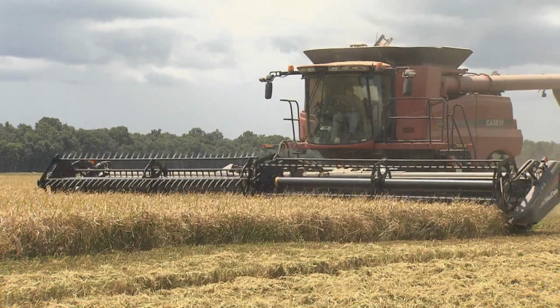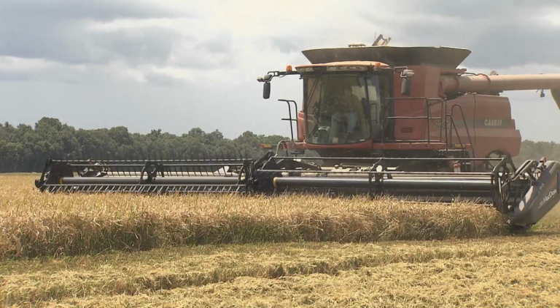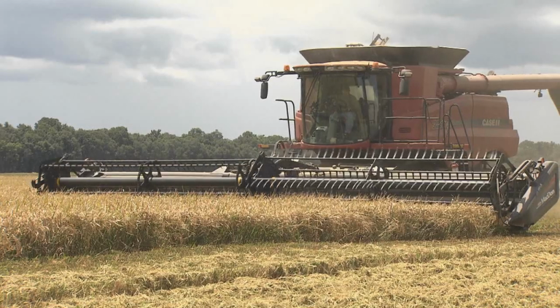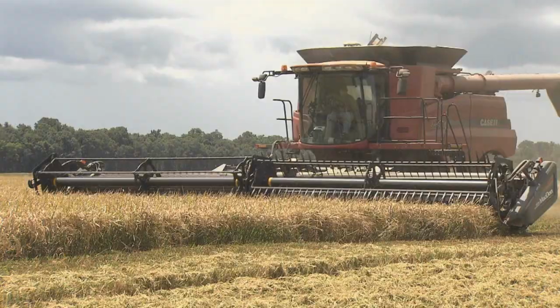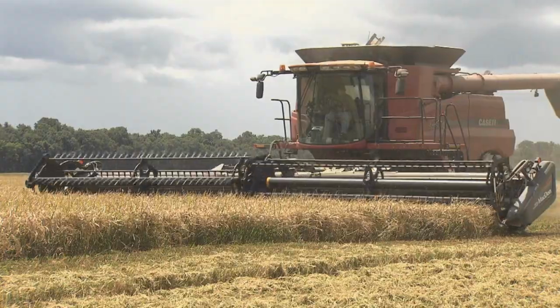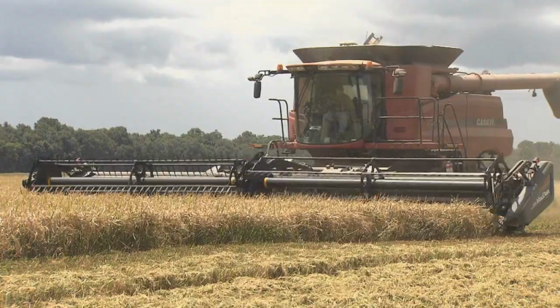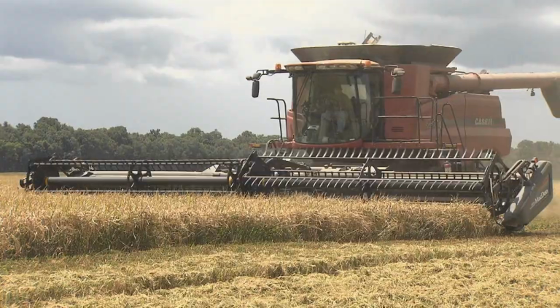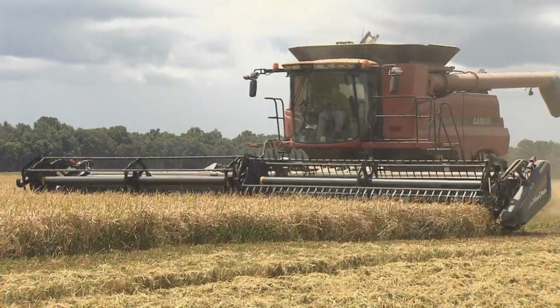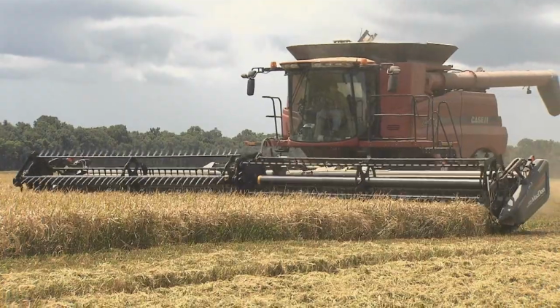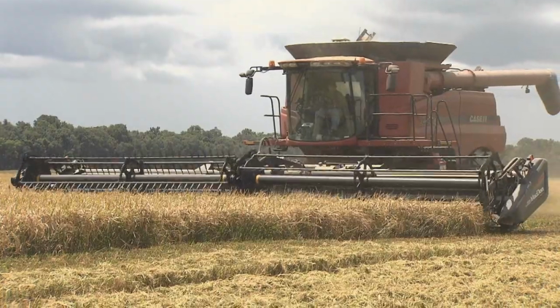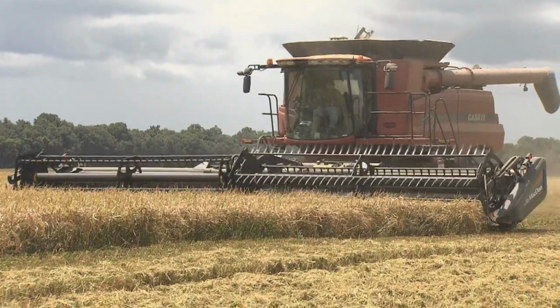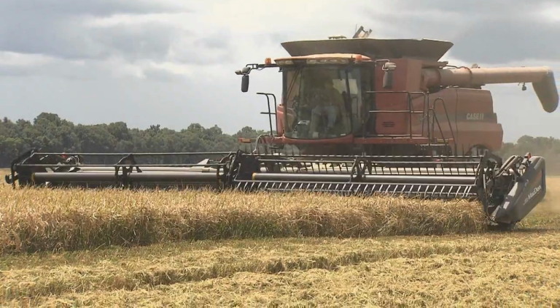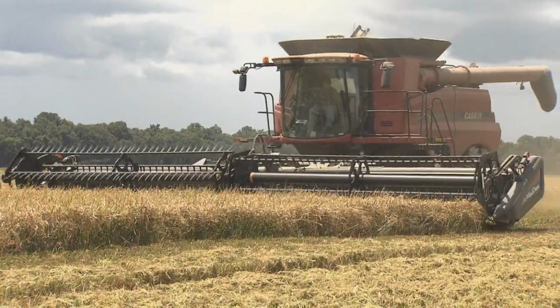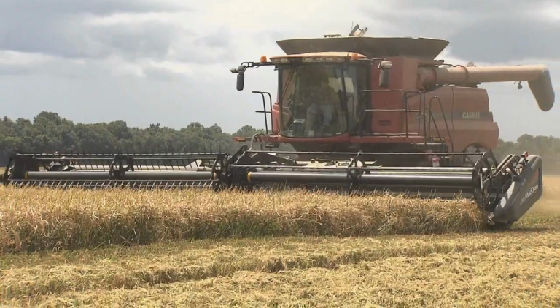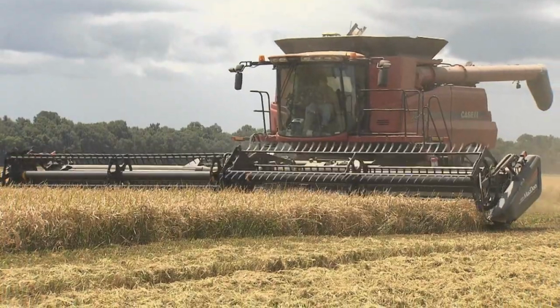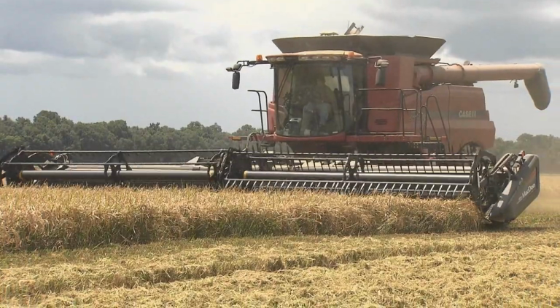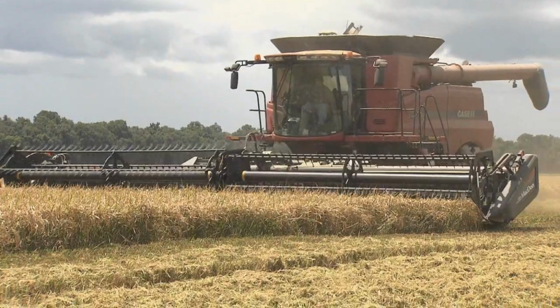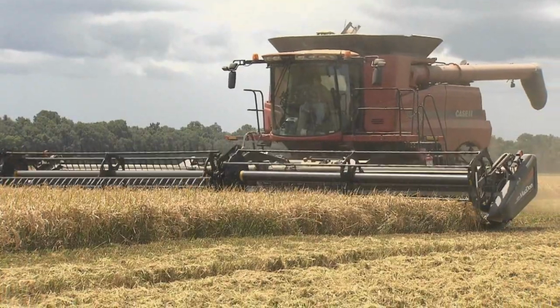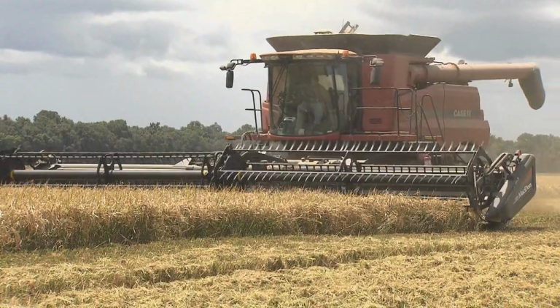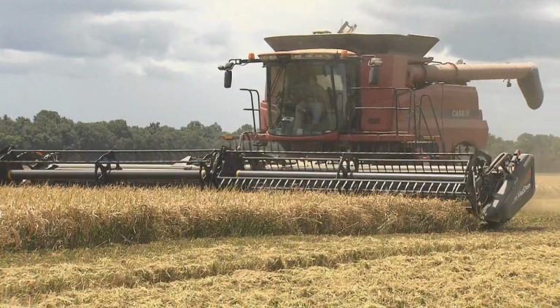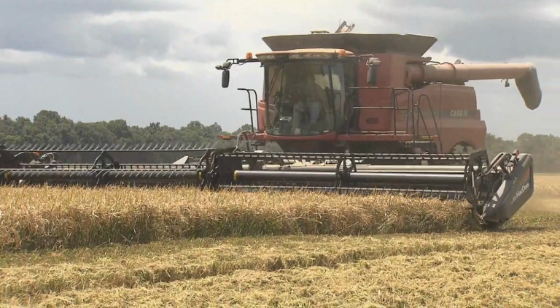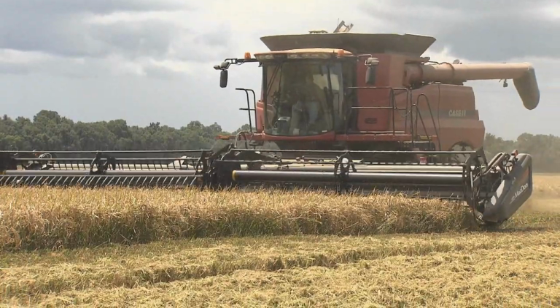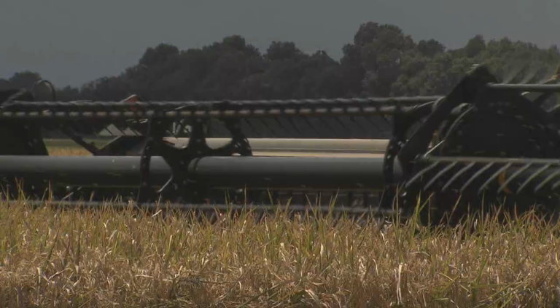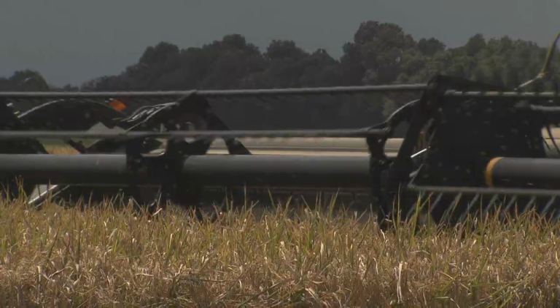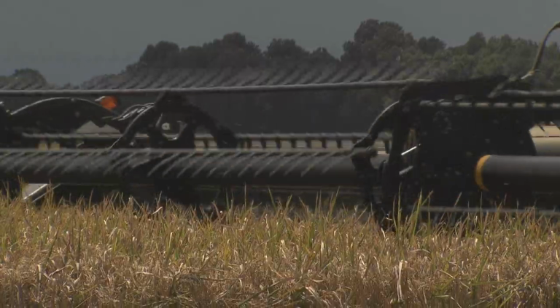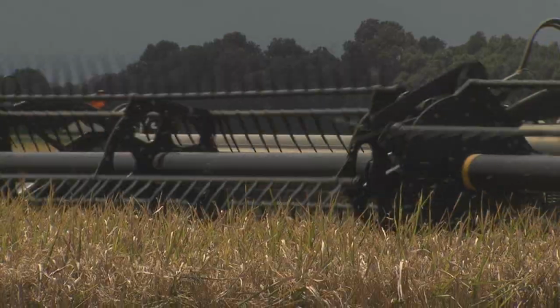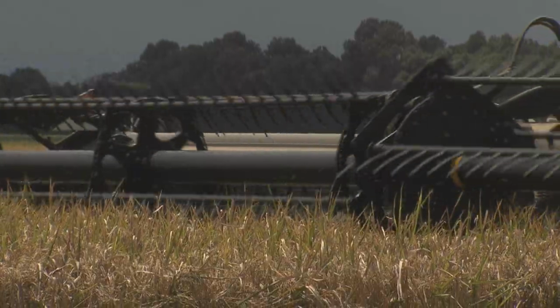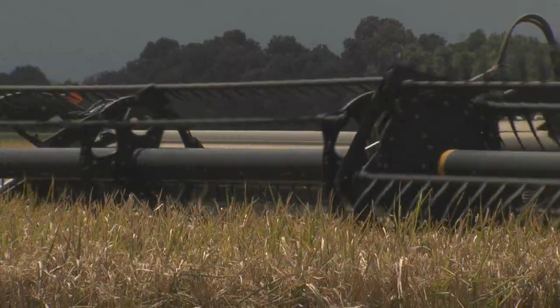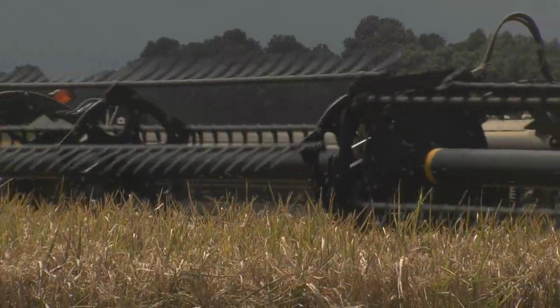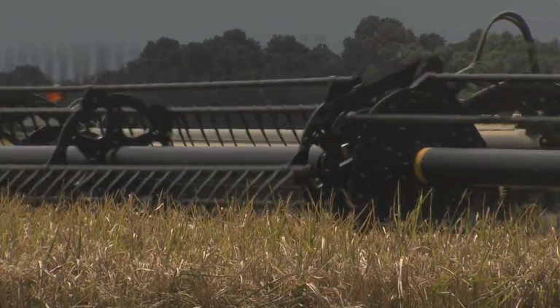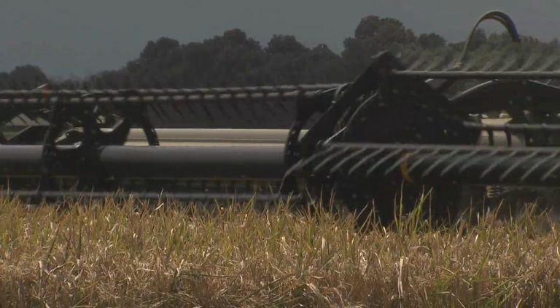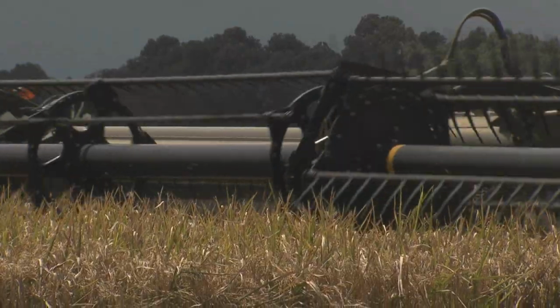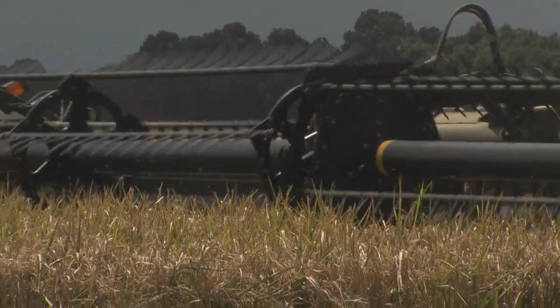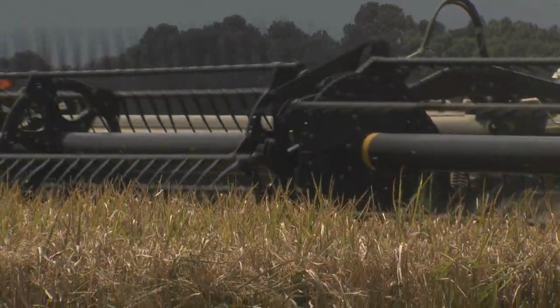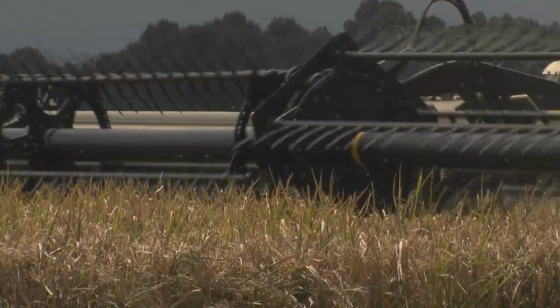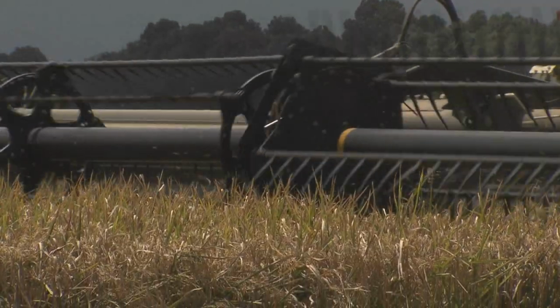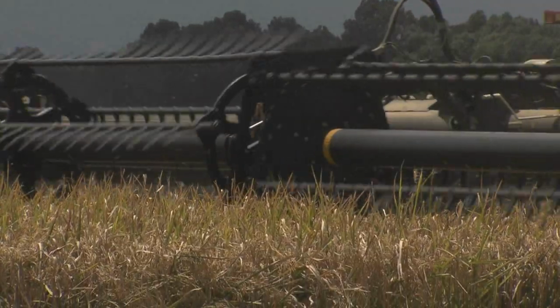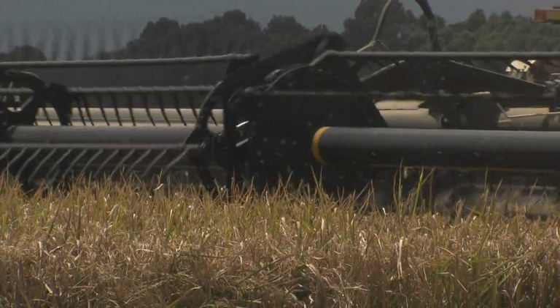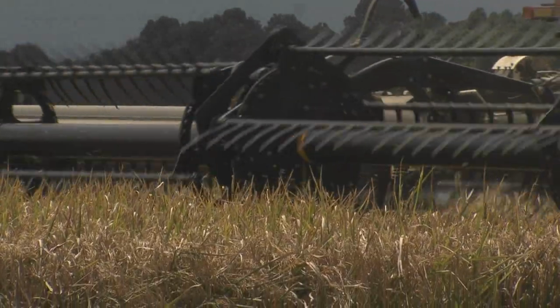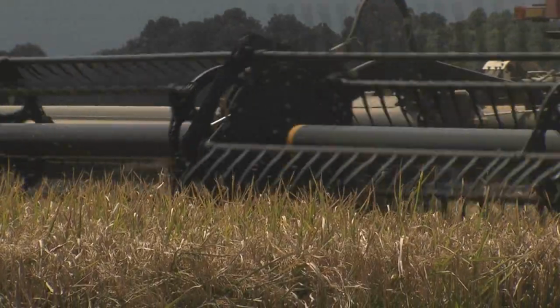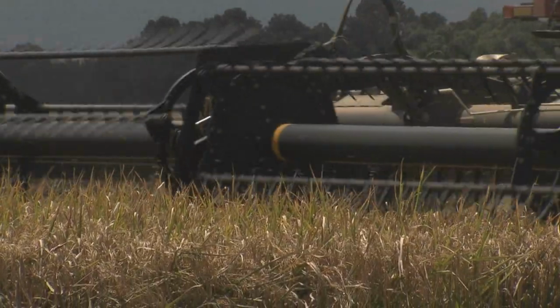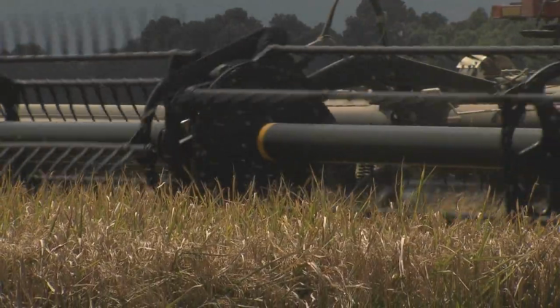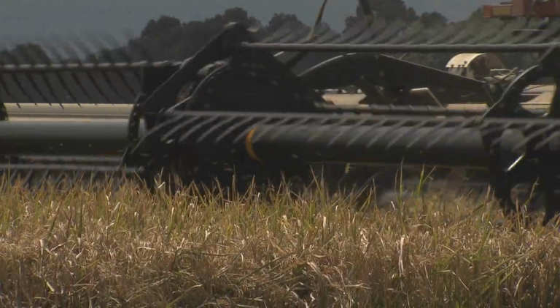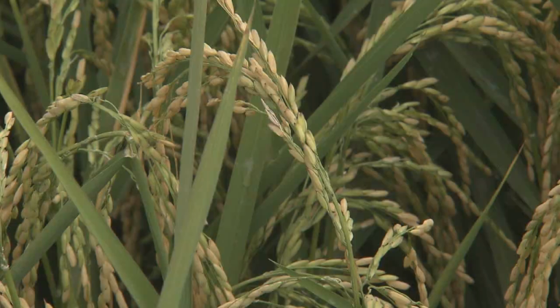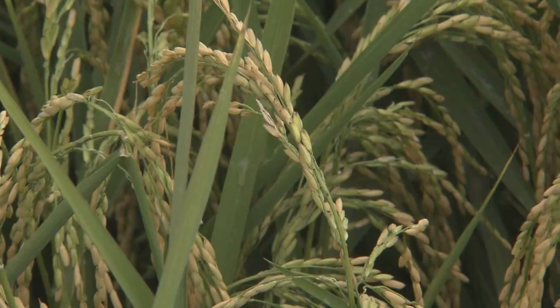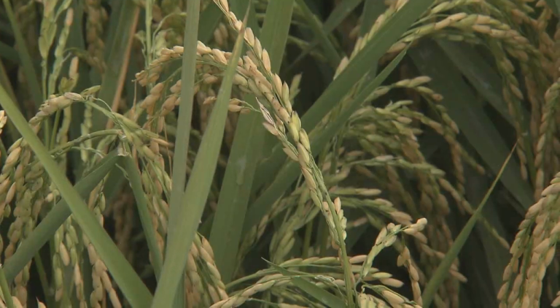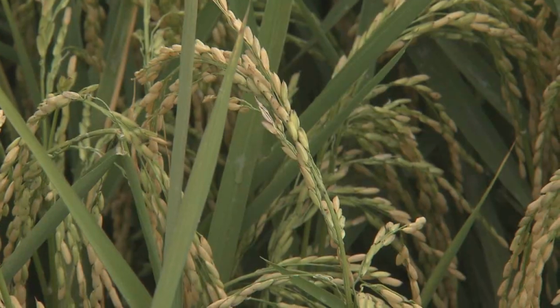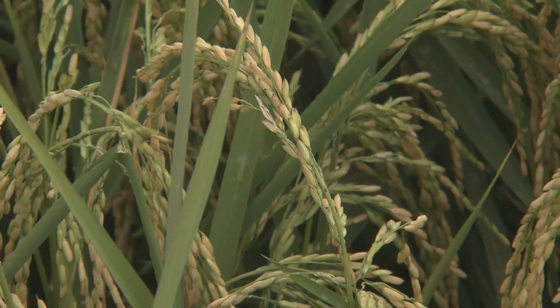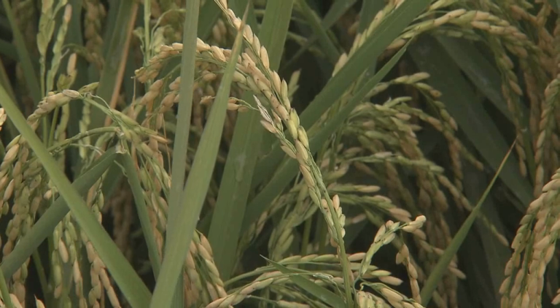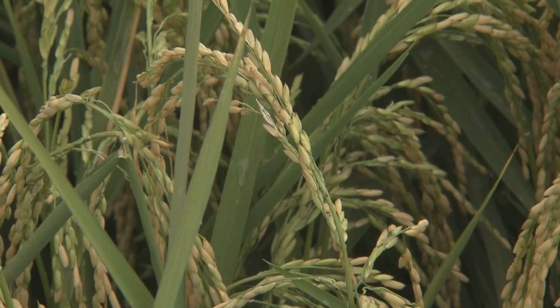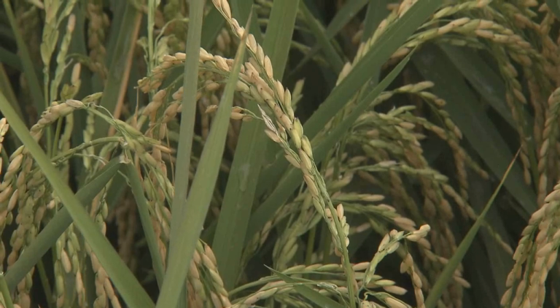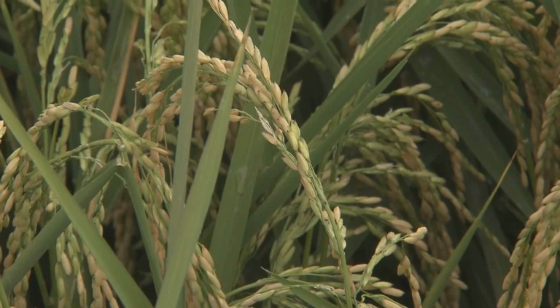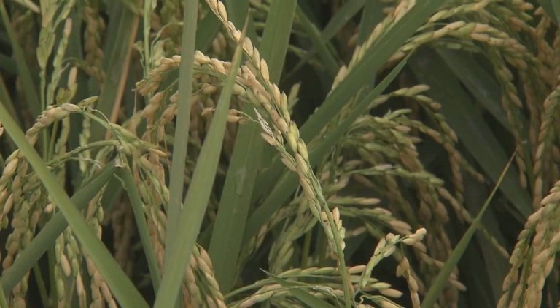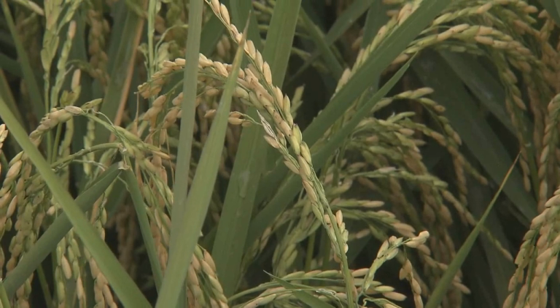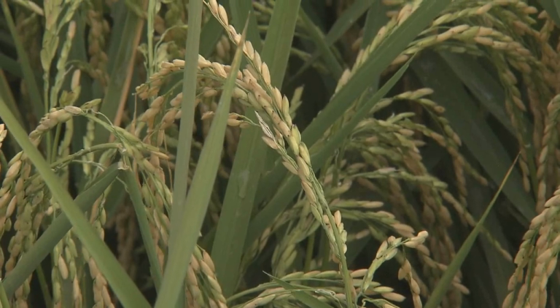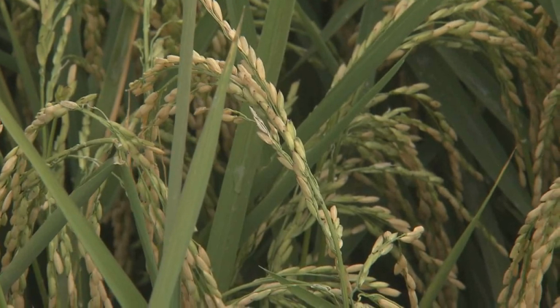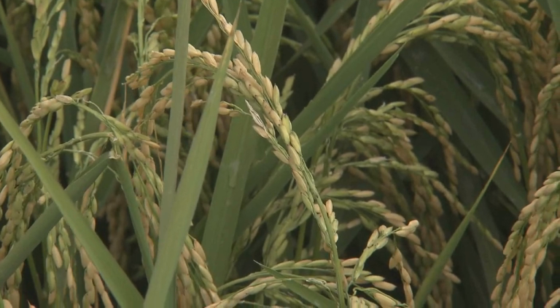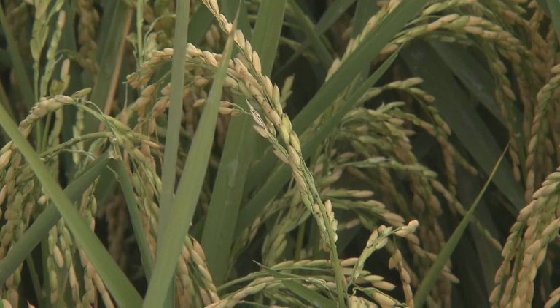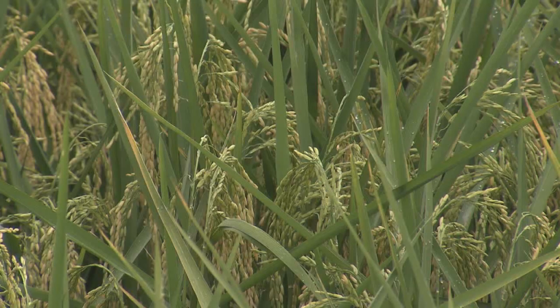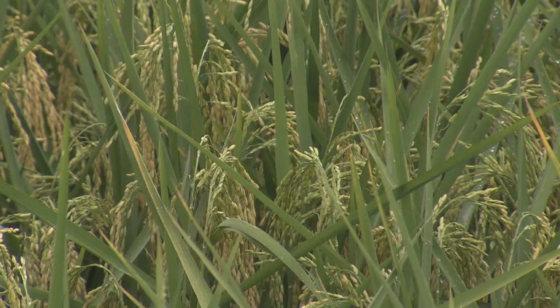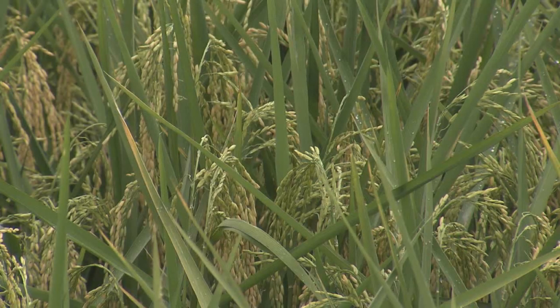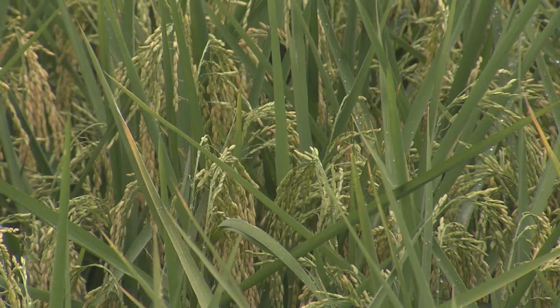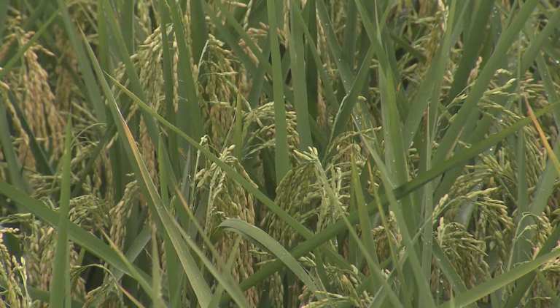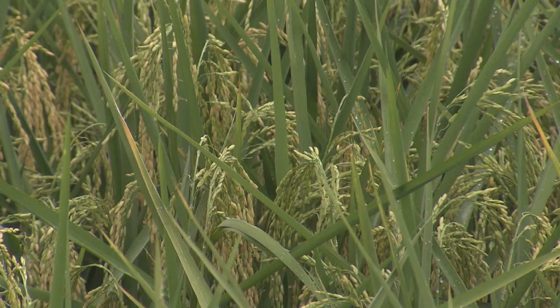Last year, yields from Fontenot's row rice fields were equal to its conventionally flooded fields. With the LSU AgCenter, this is Craig Gautreaux reporting.